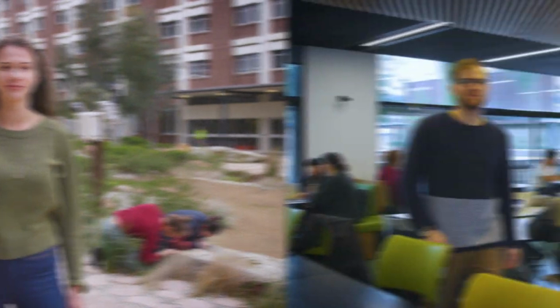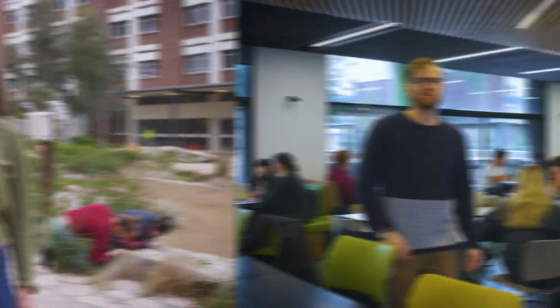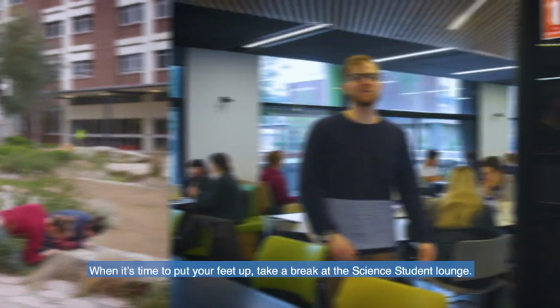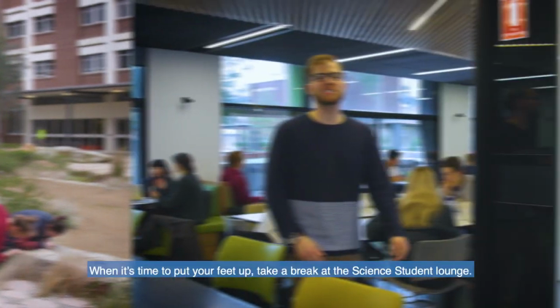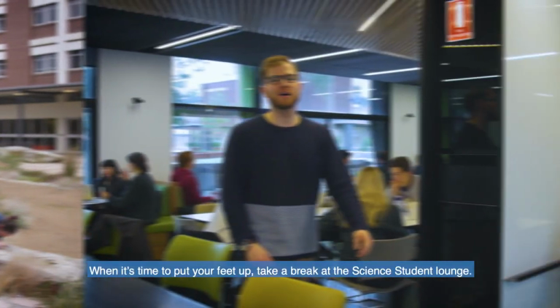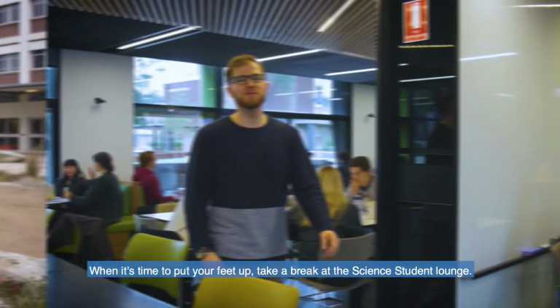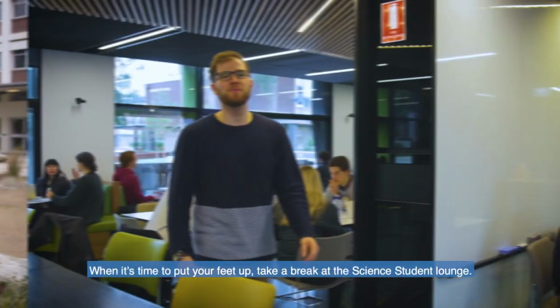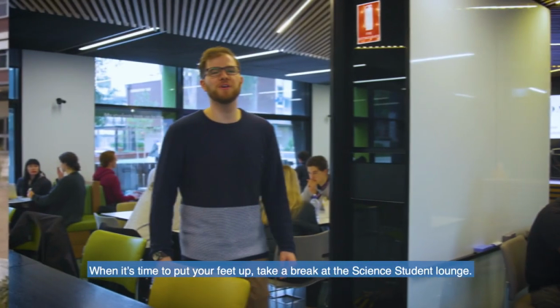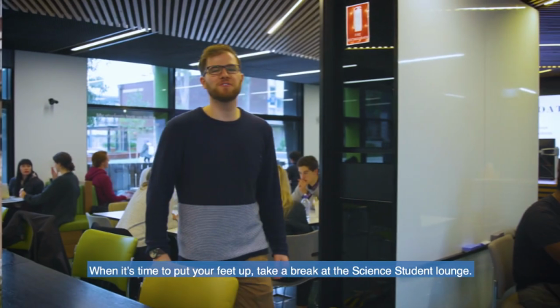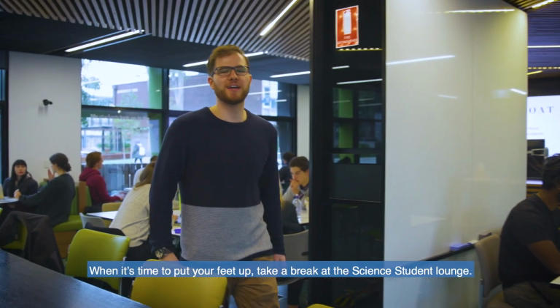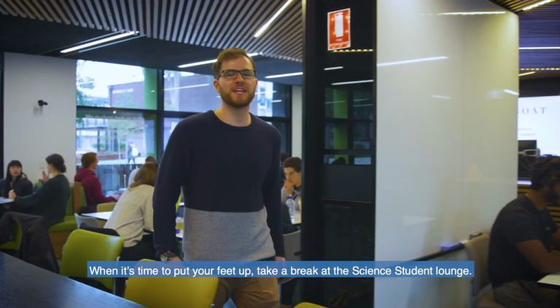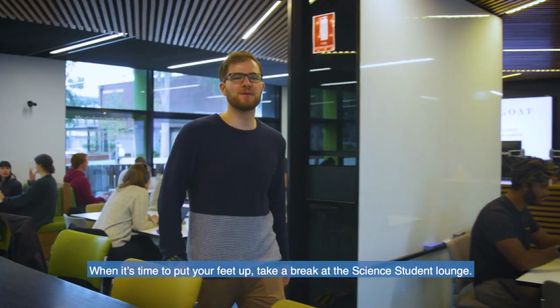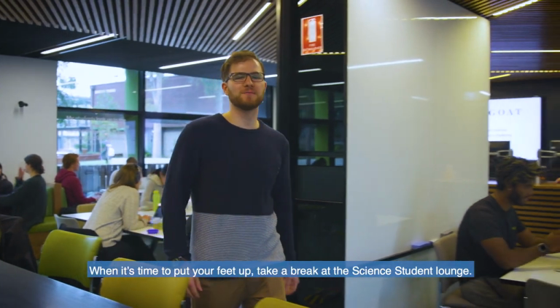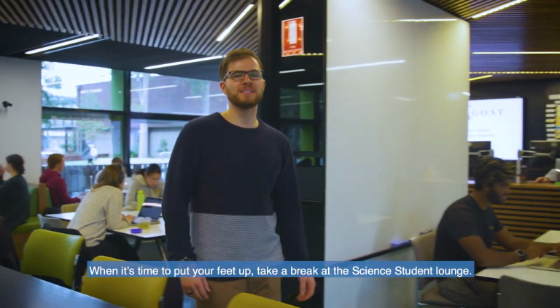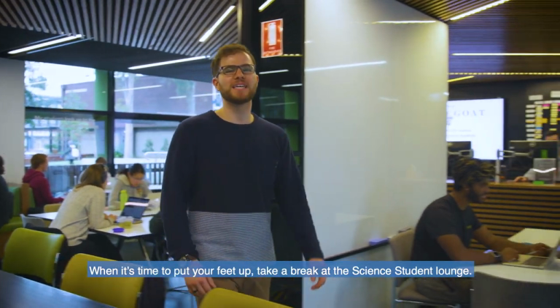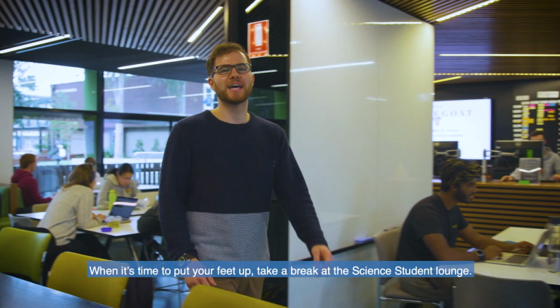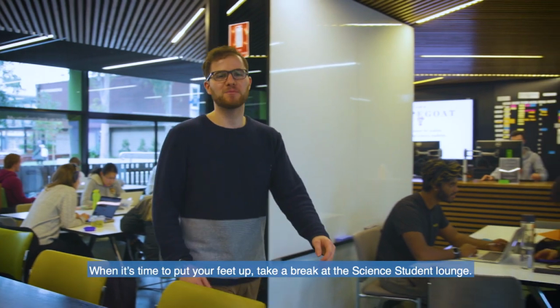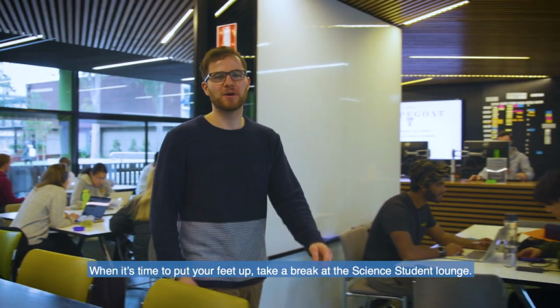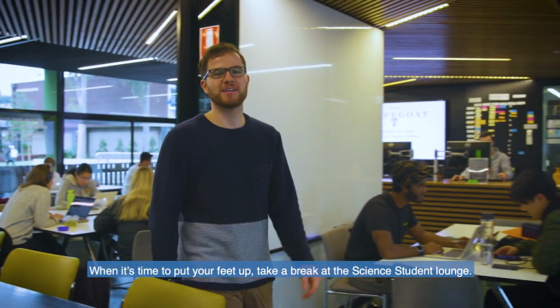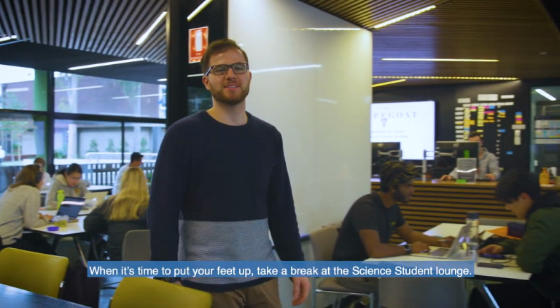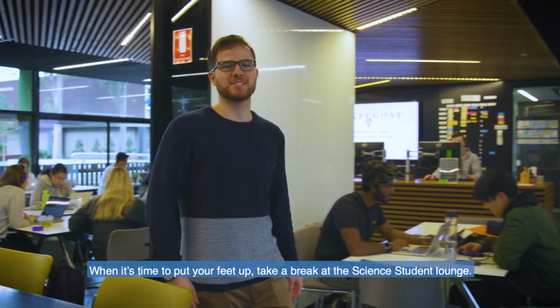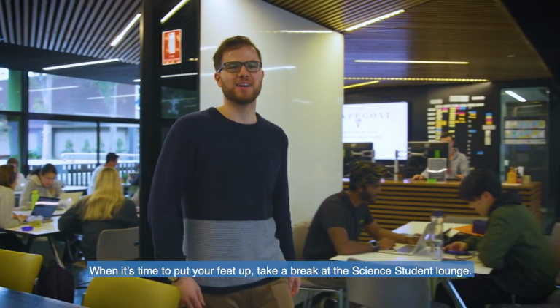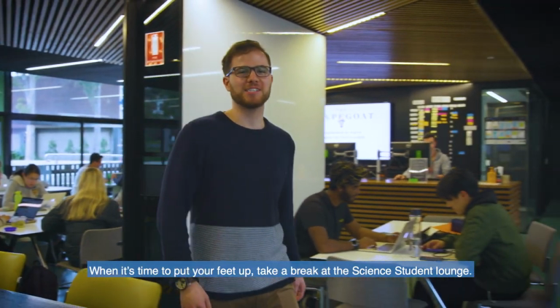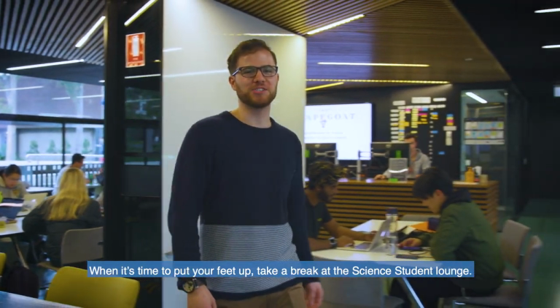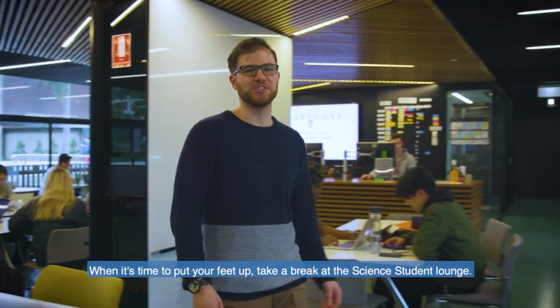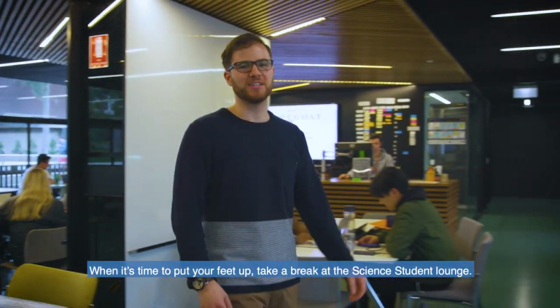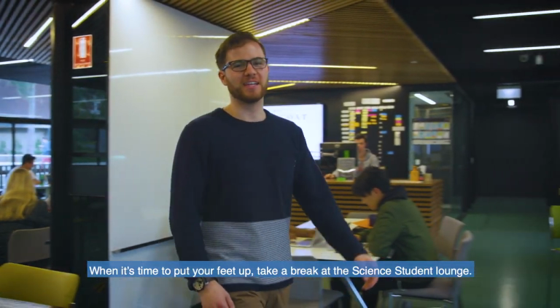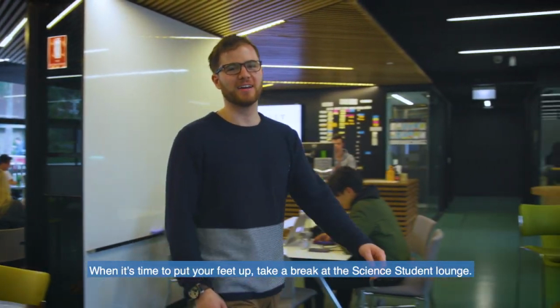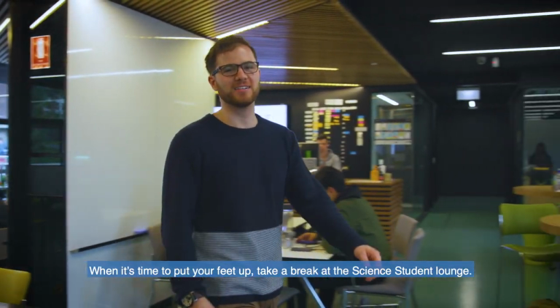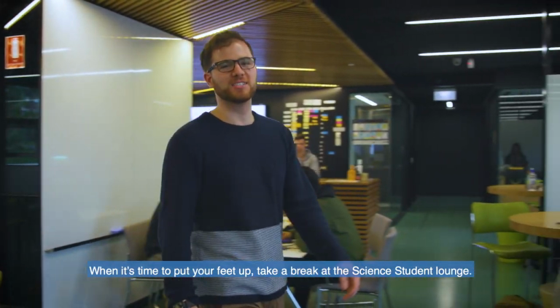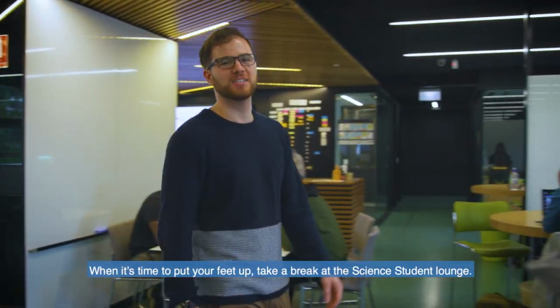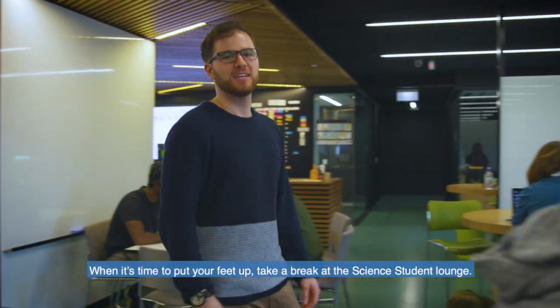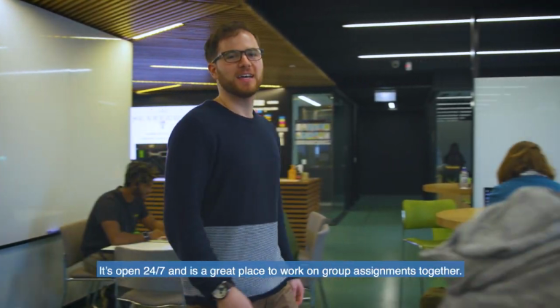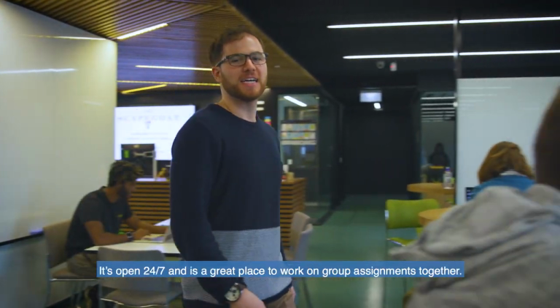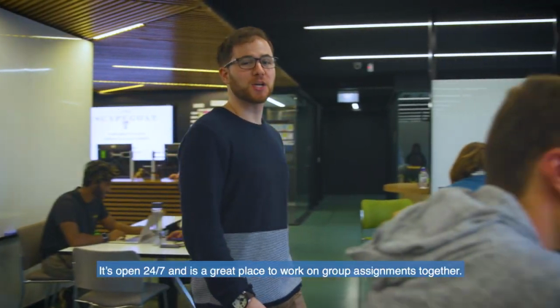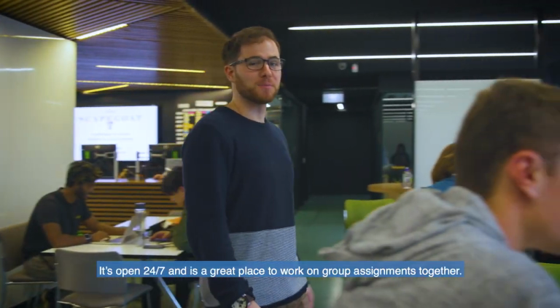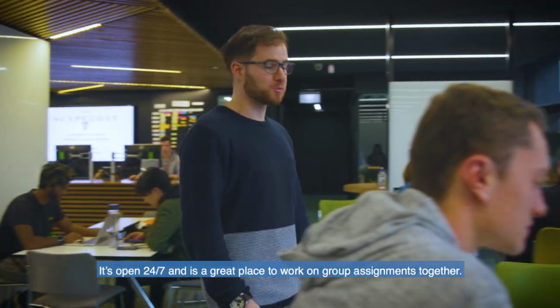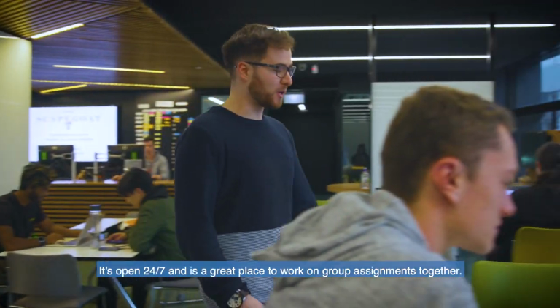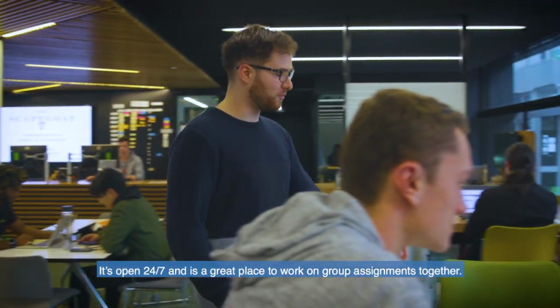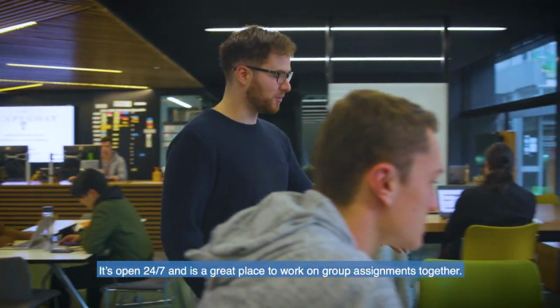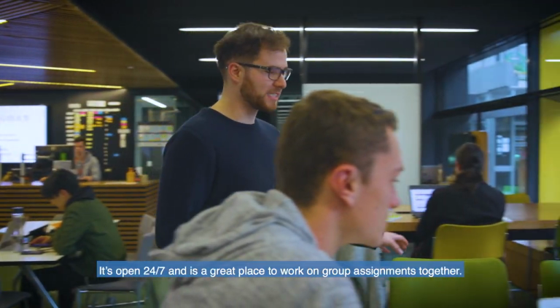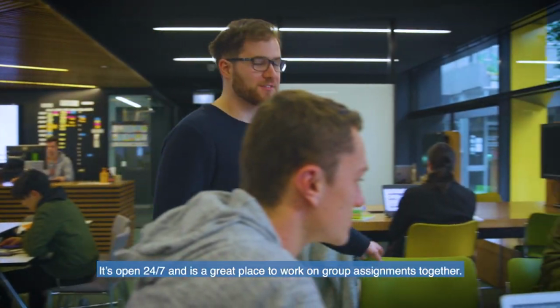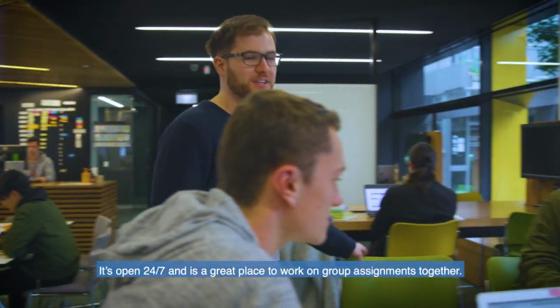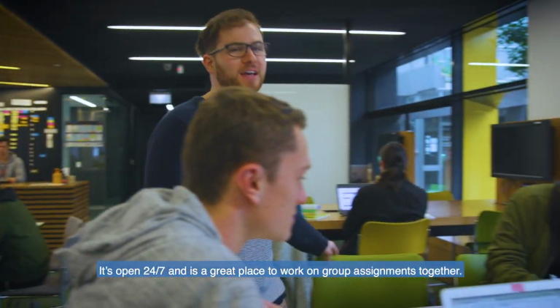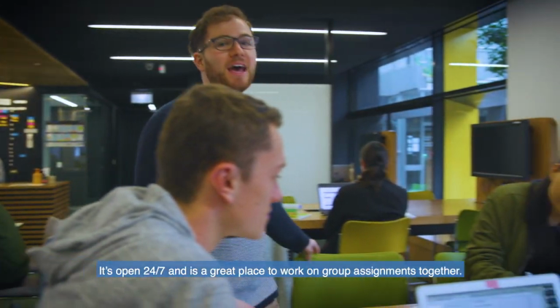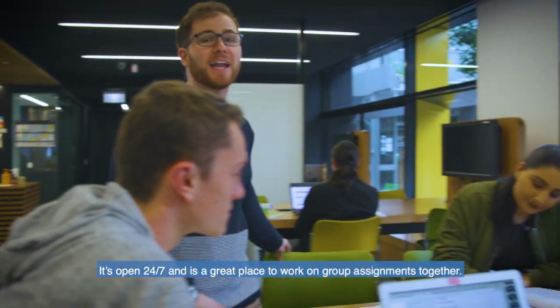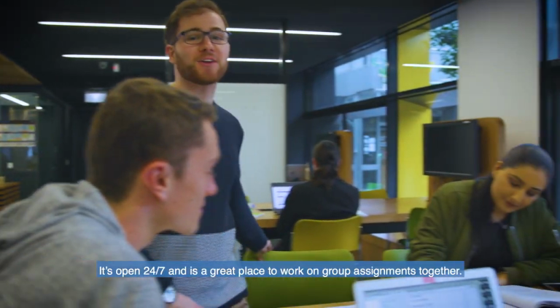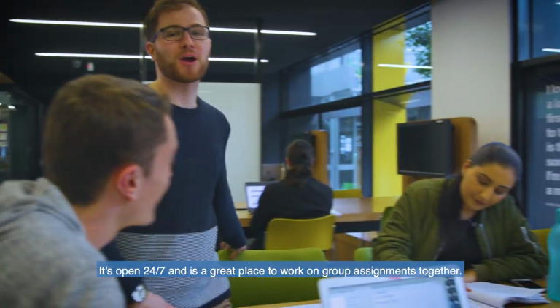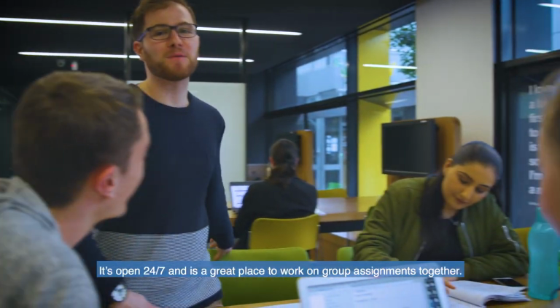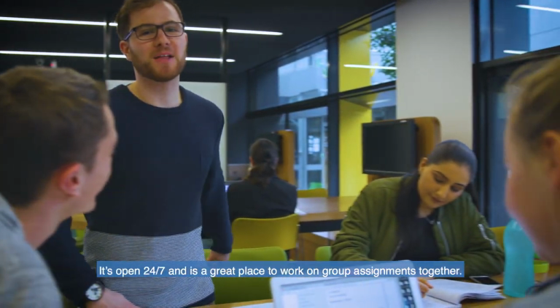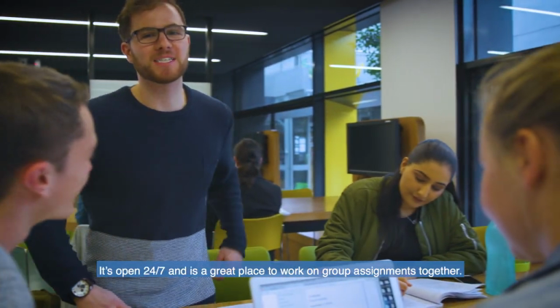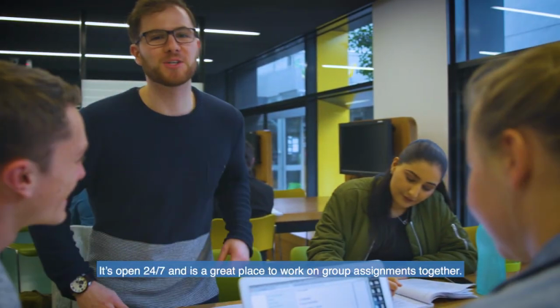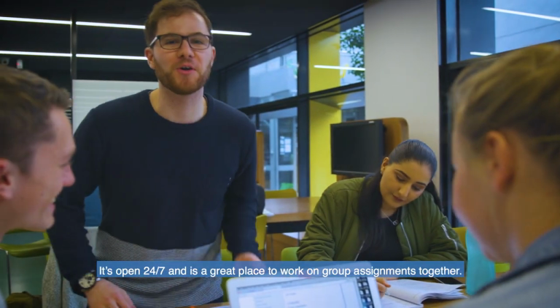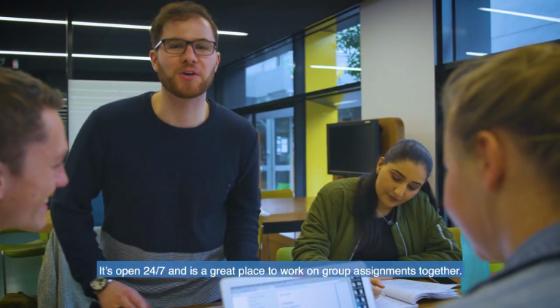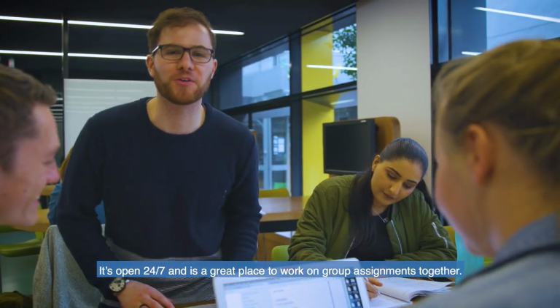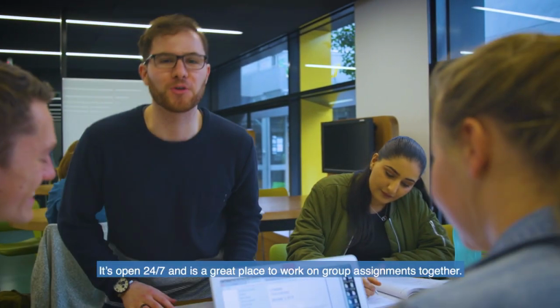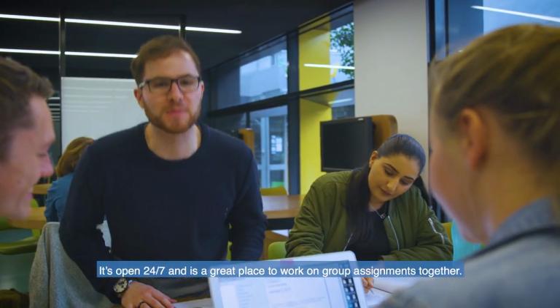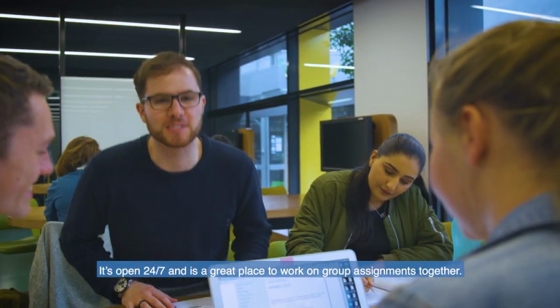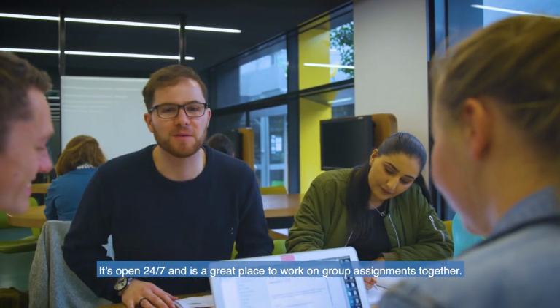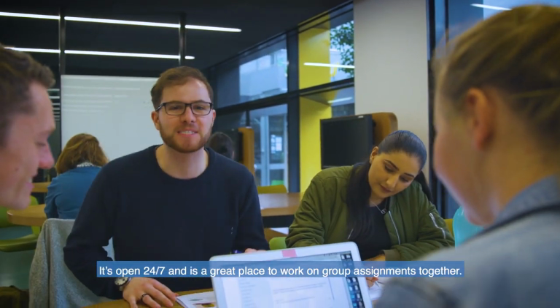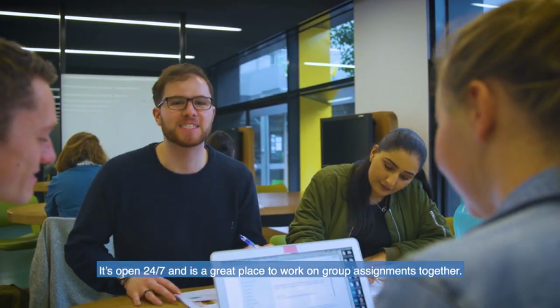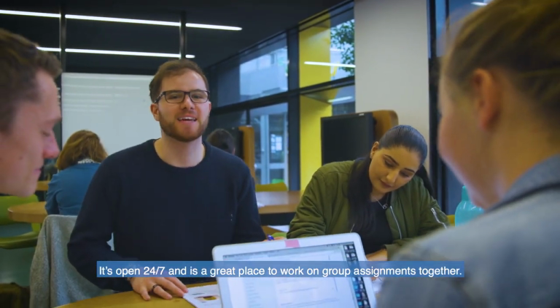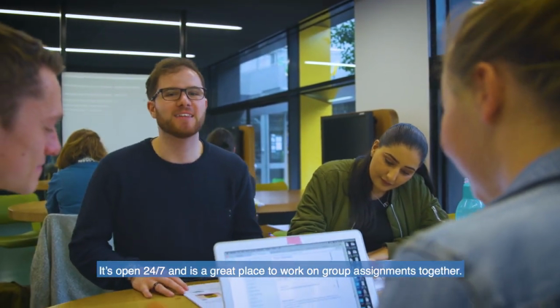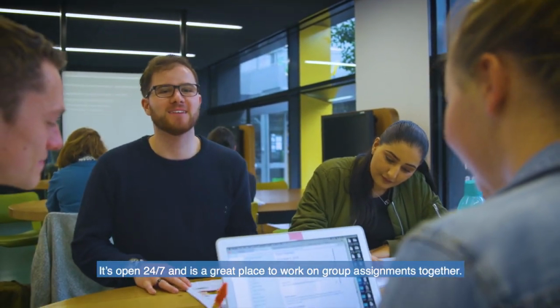When it's time to put your feet up, take a break at the Science Student Lounge. It's open 24-7 and a great place to work on group assignments together.